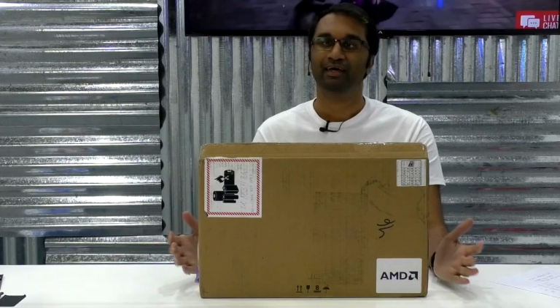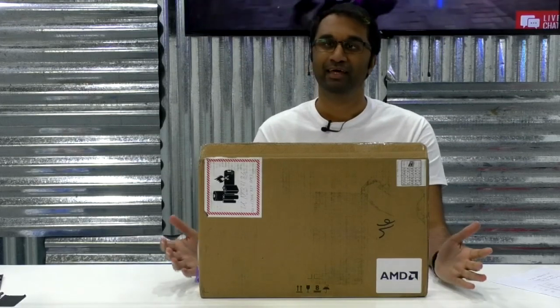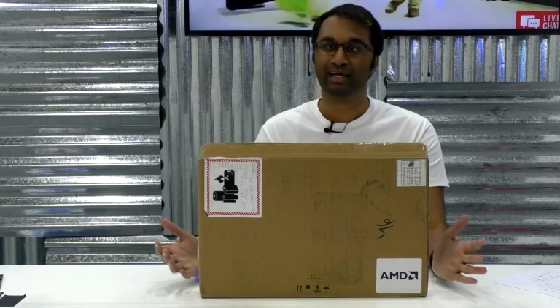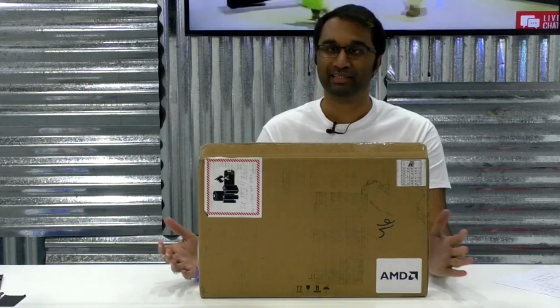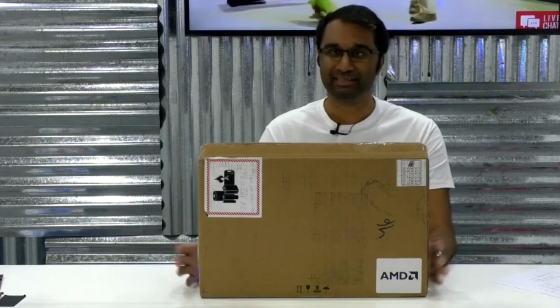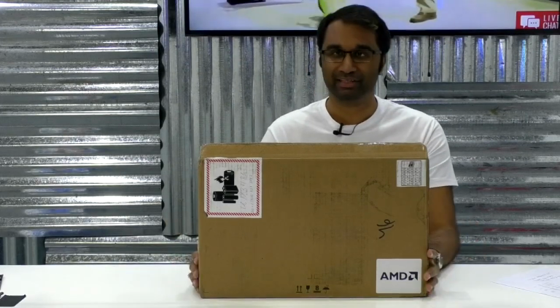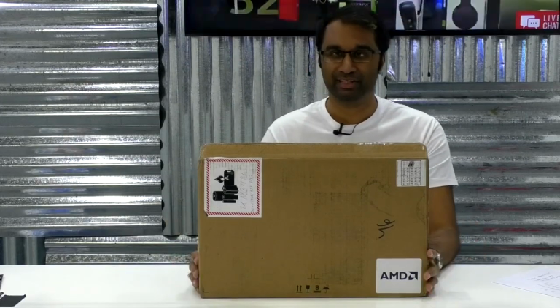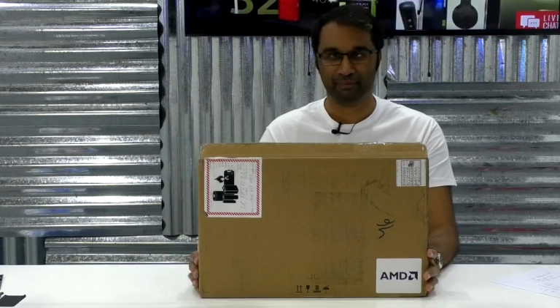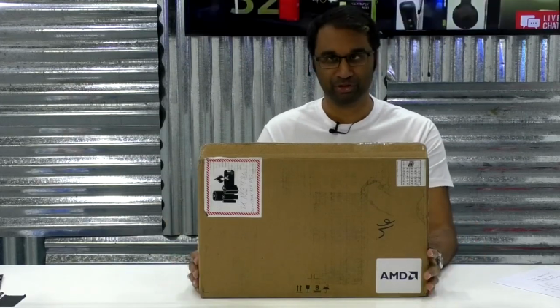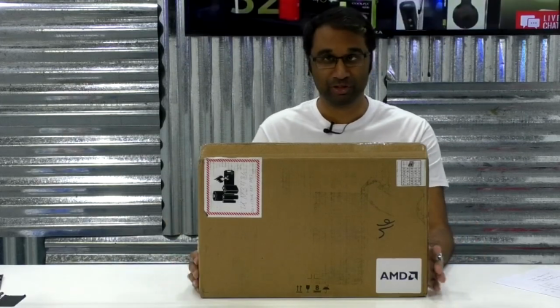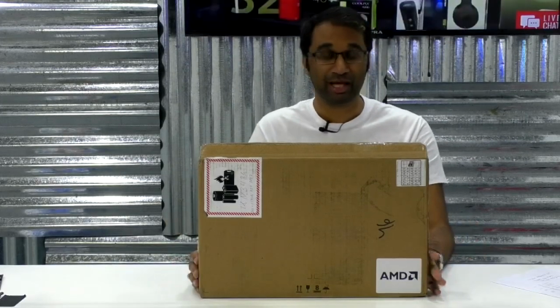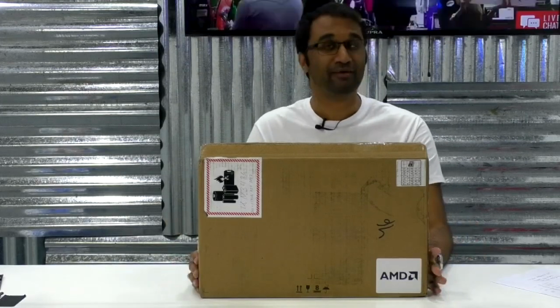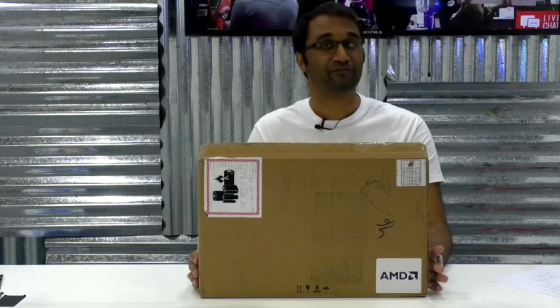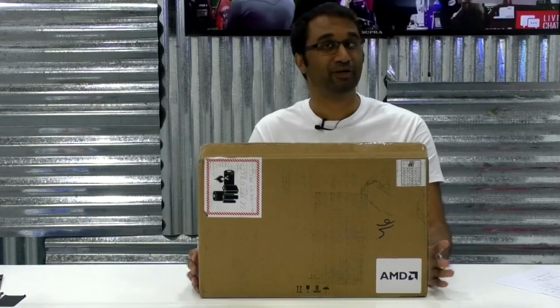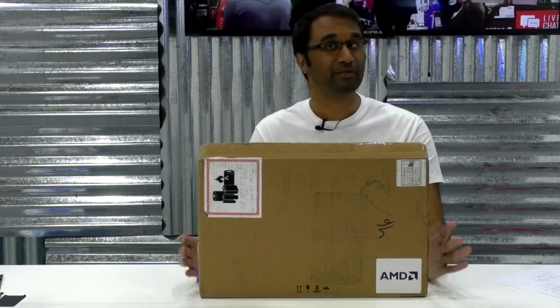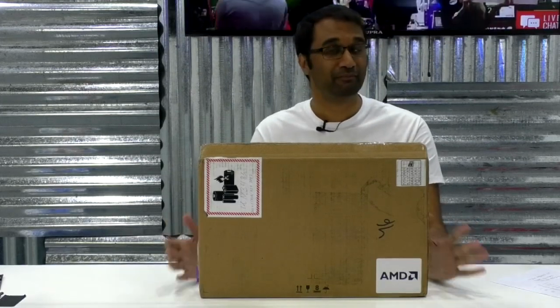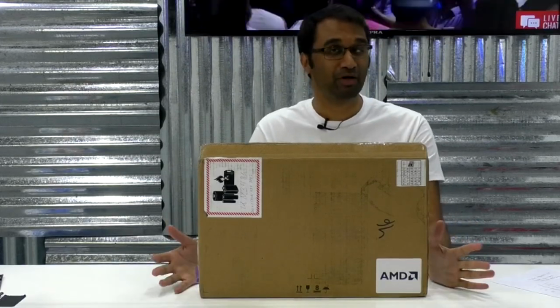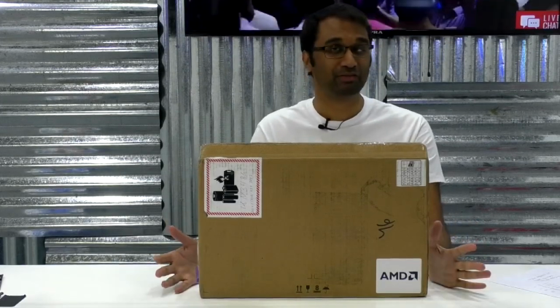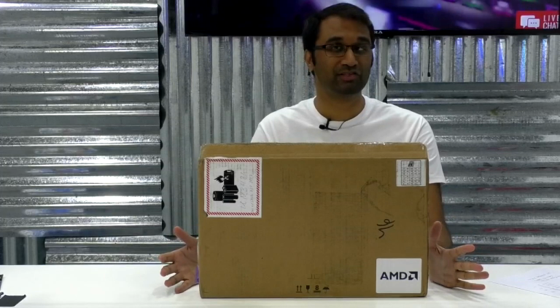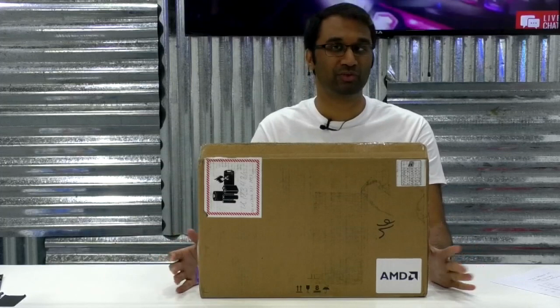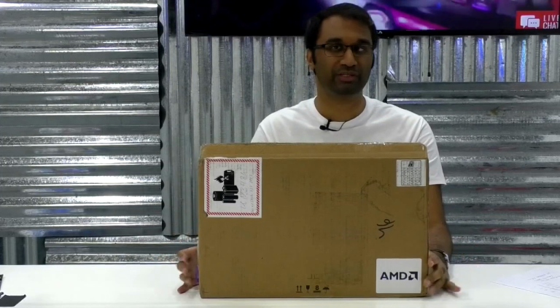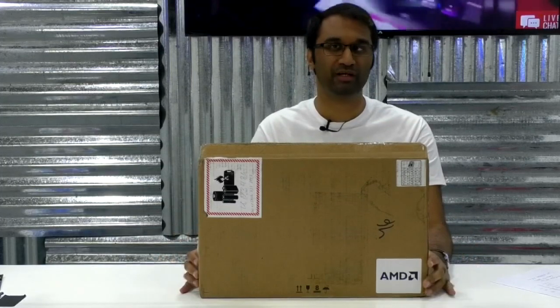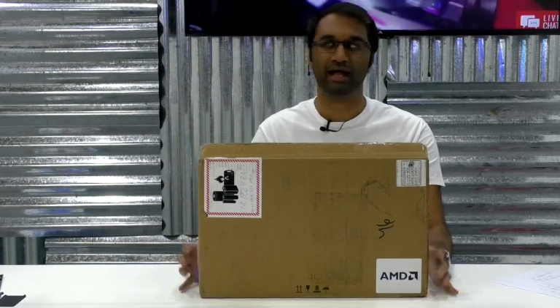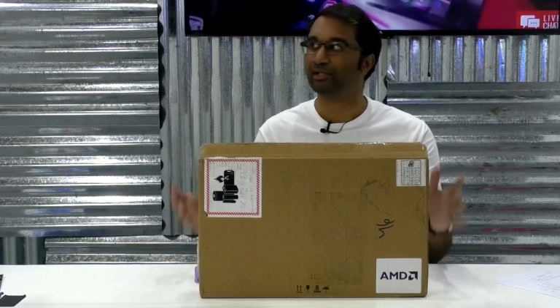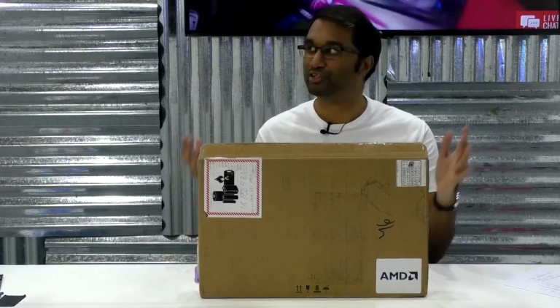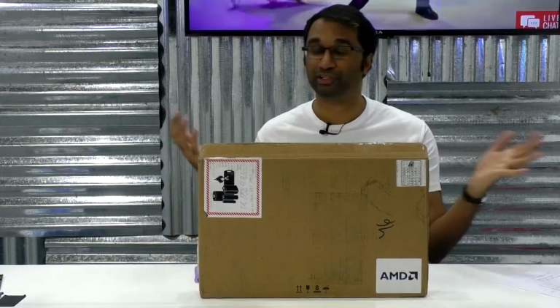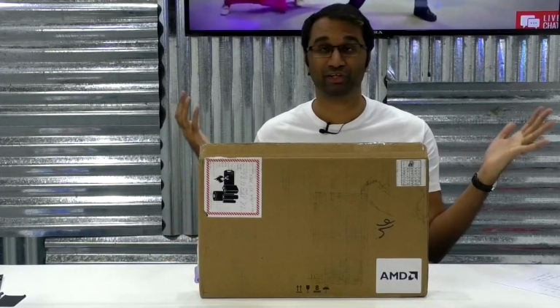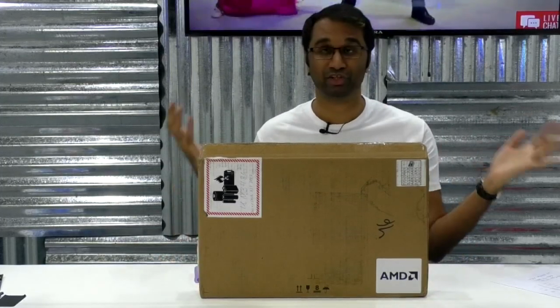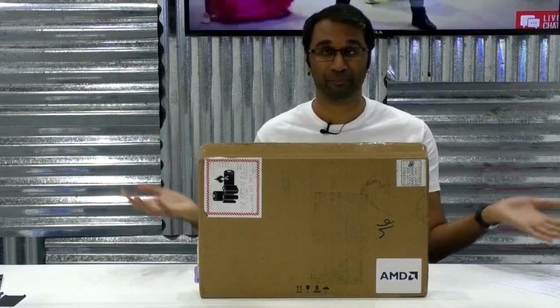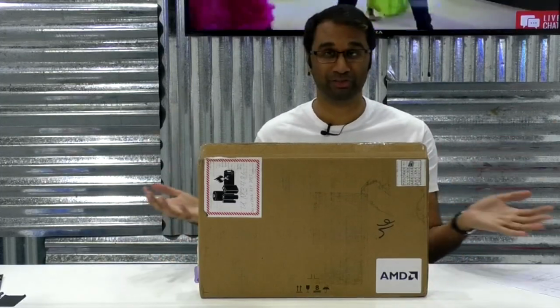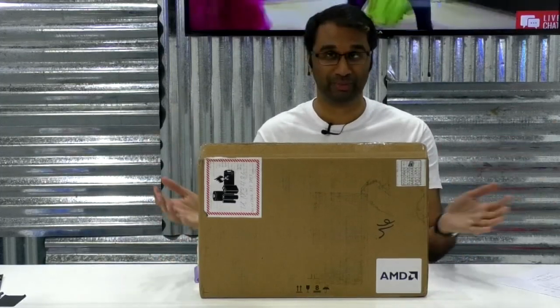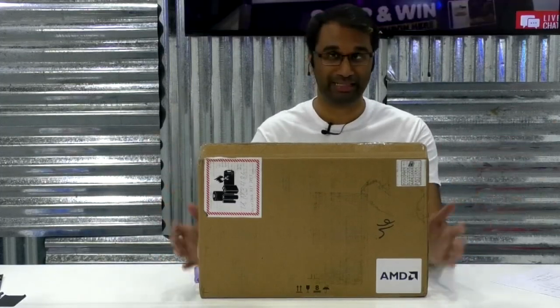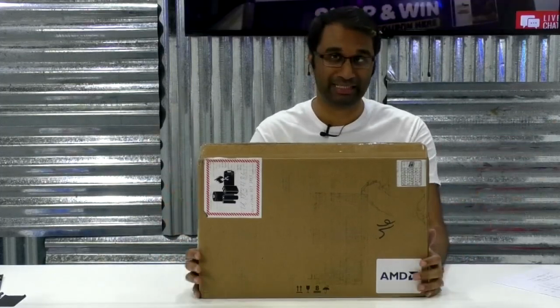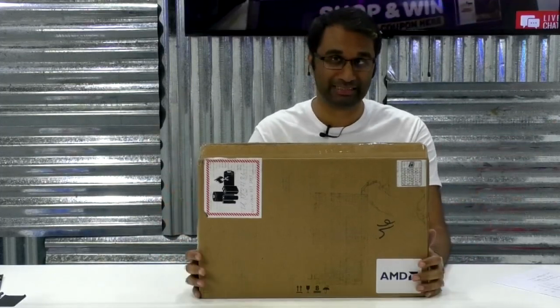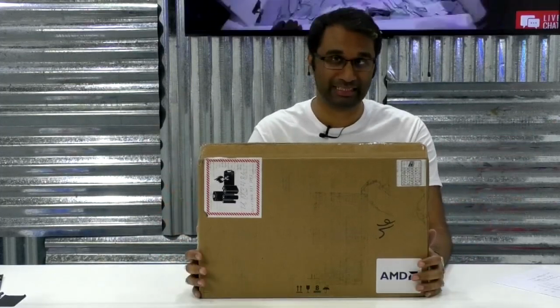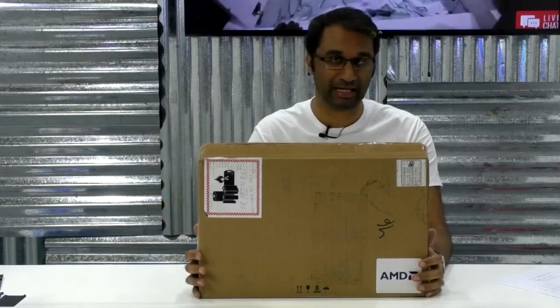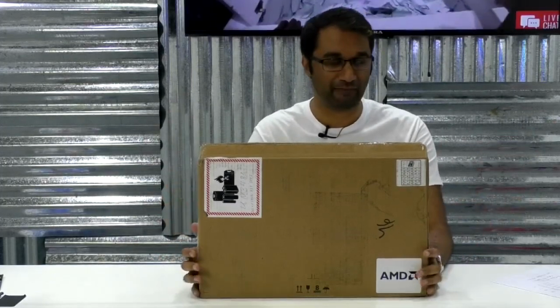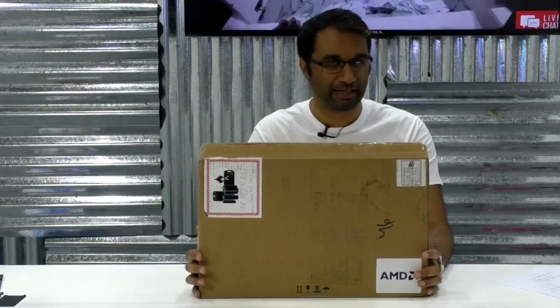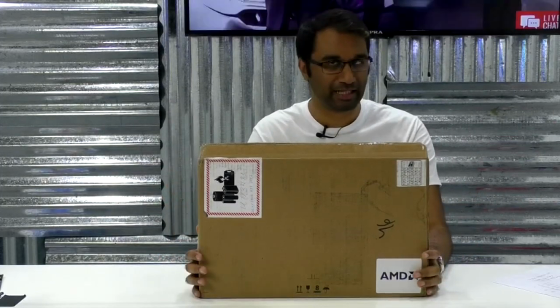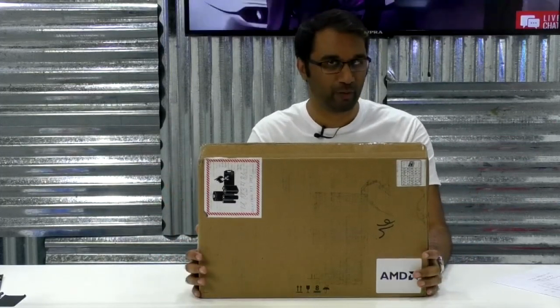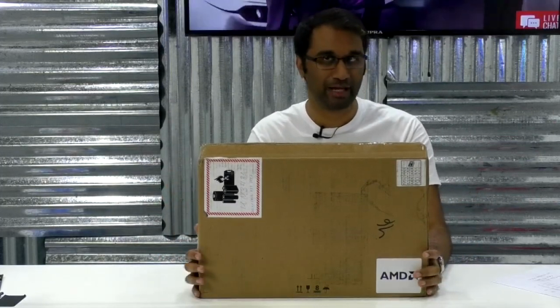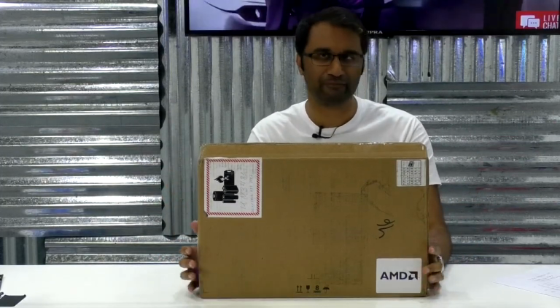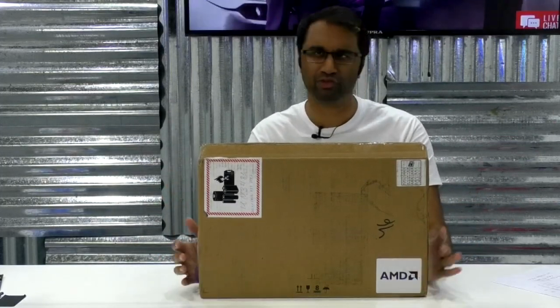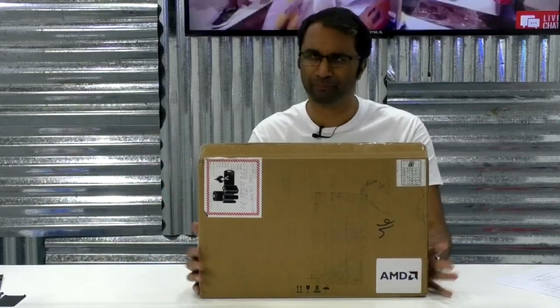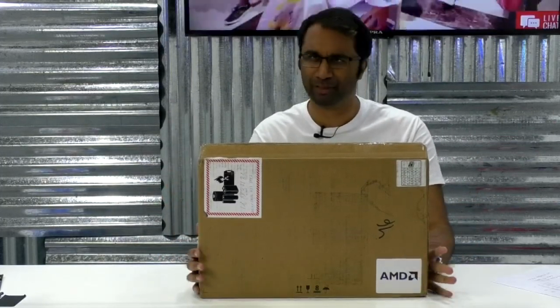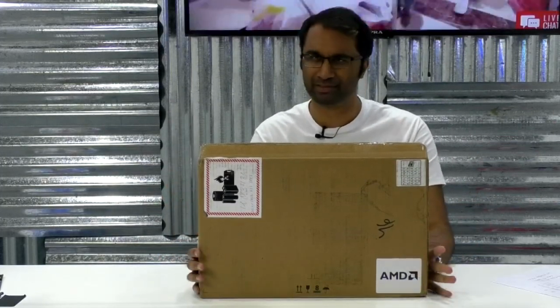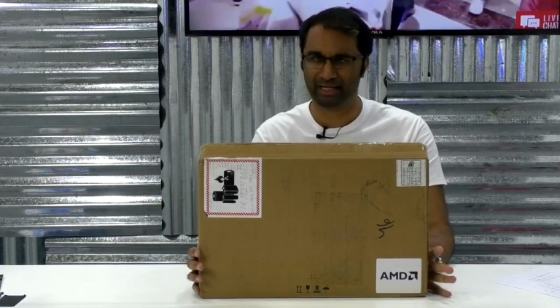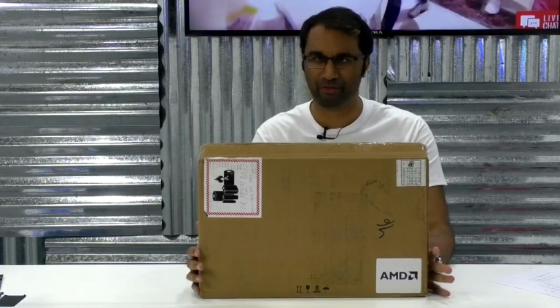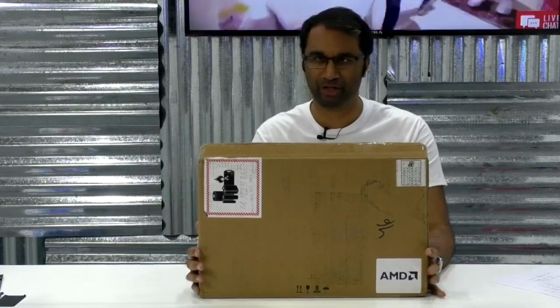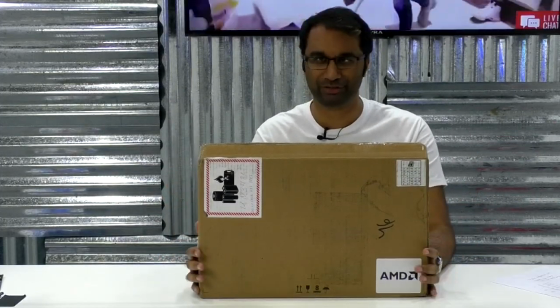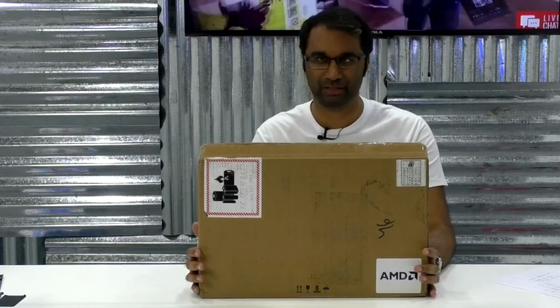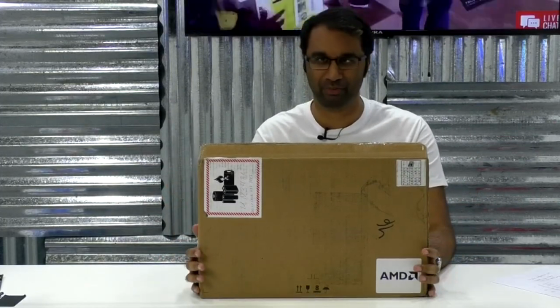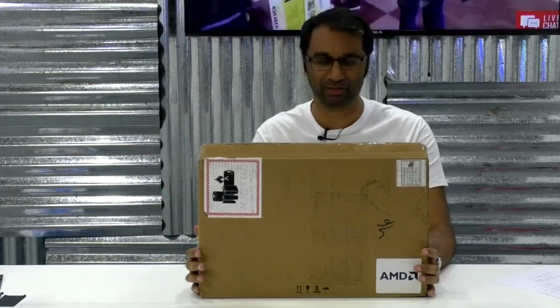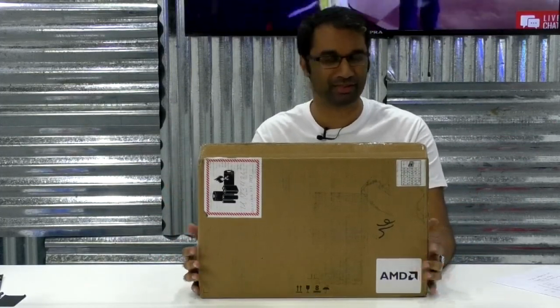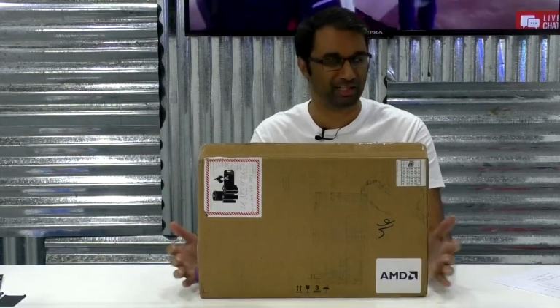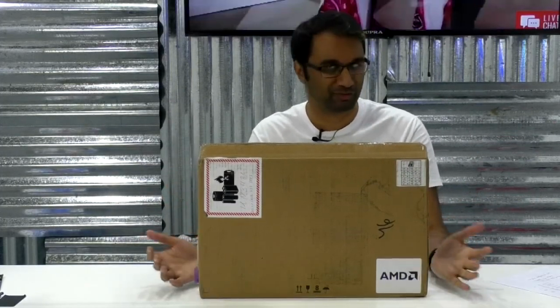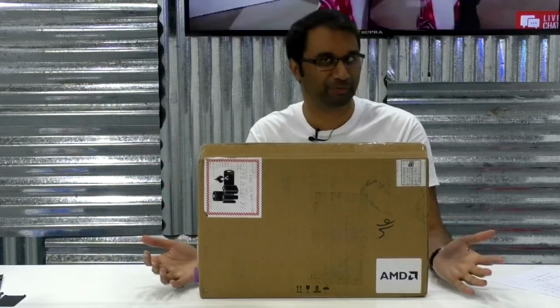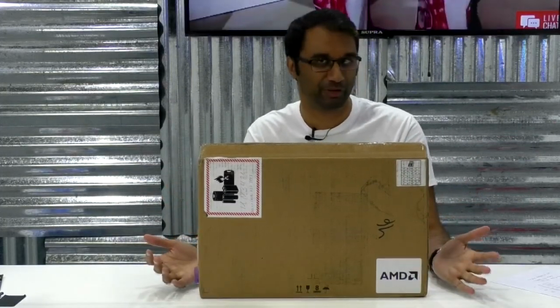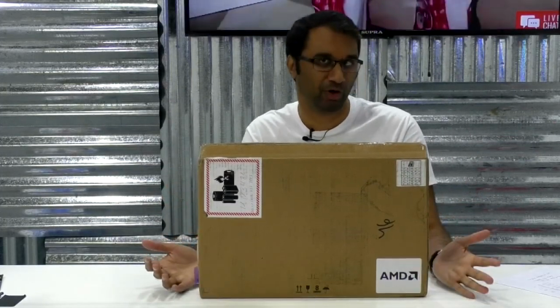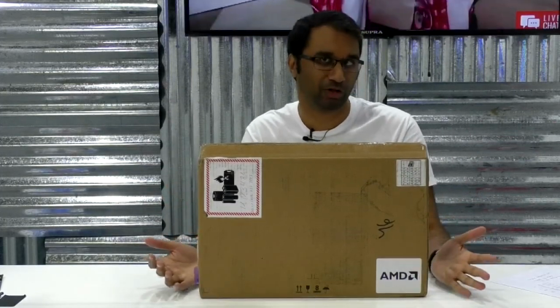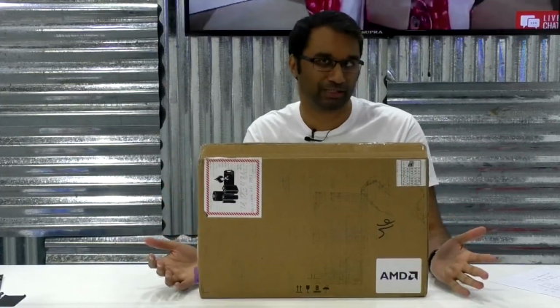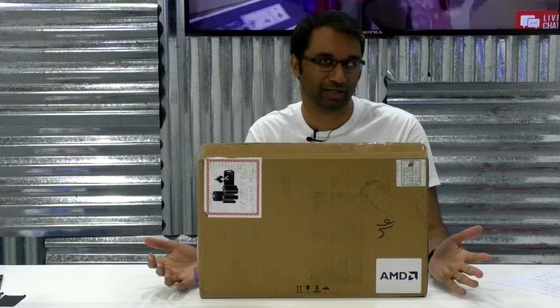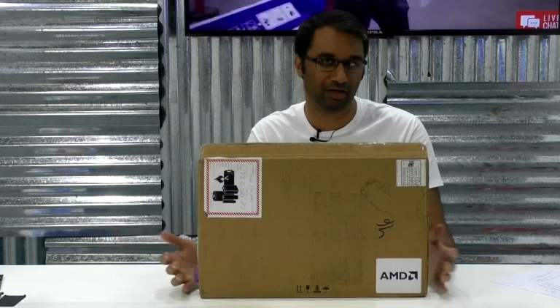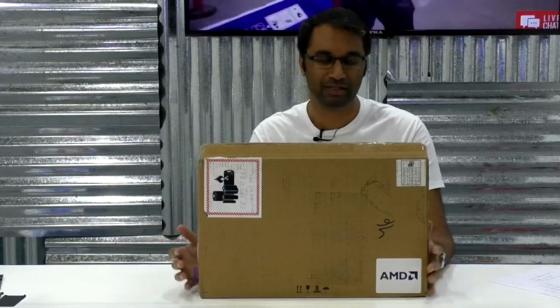Hey guys, Nick here coming to you live from the Unboxing Zone here at Gitex Shopper 2018, and right now we have a super exciting product to unbox as we've been doing all day long.